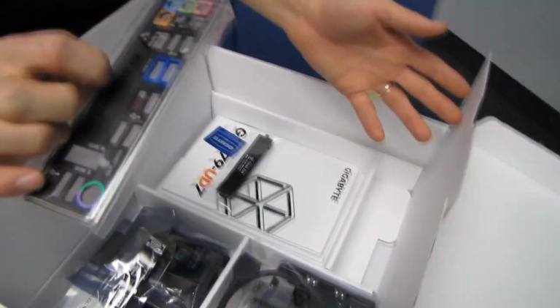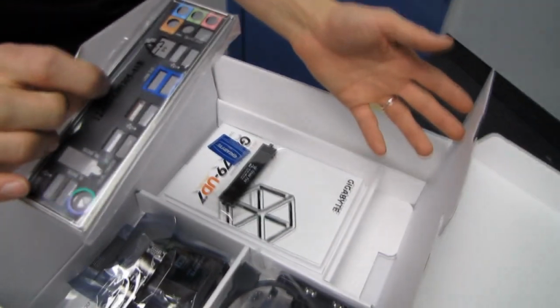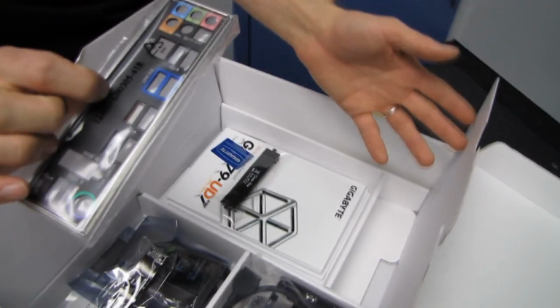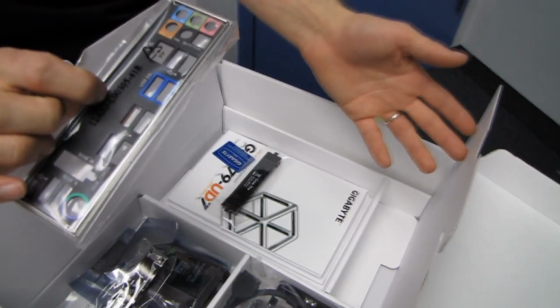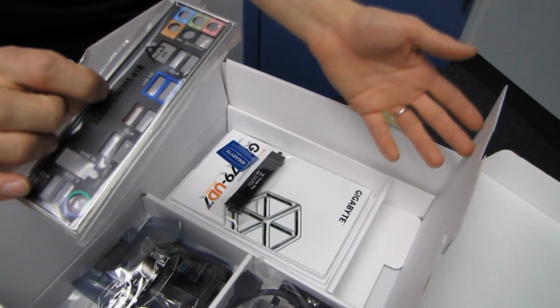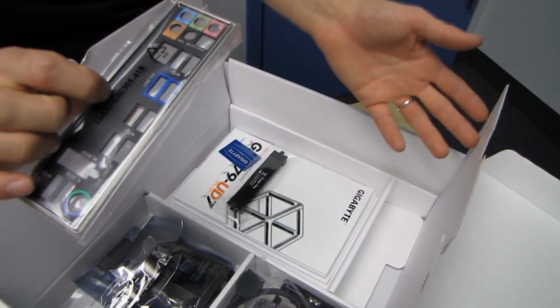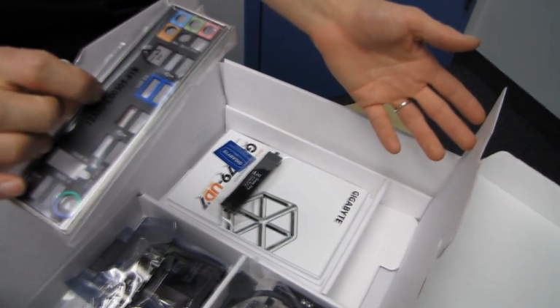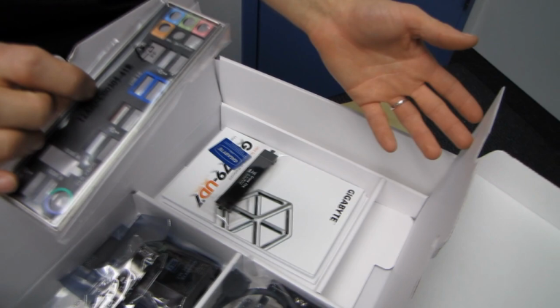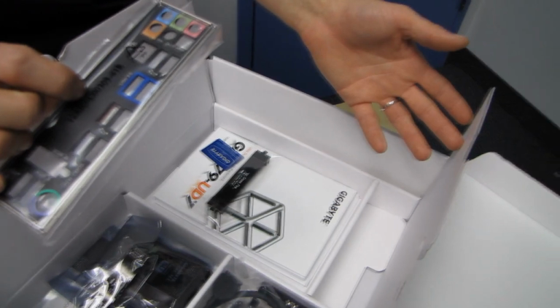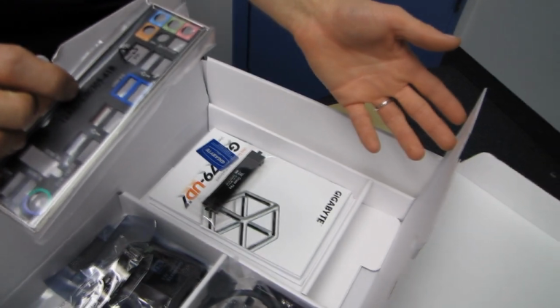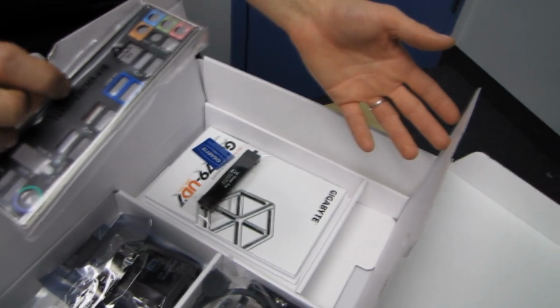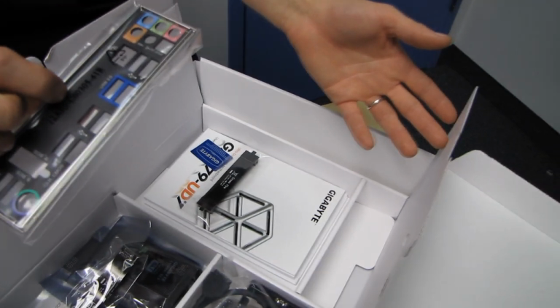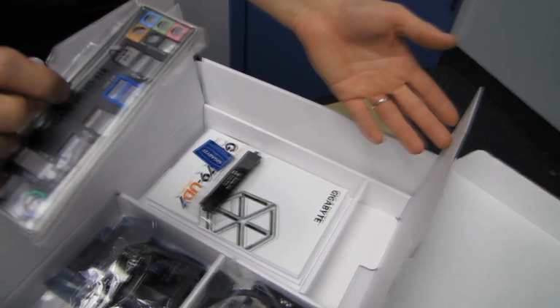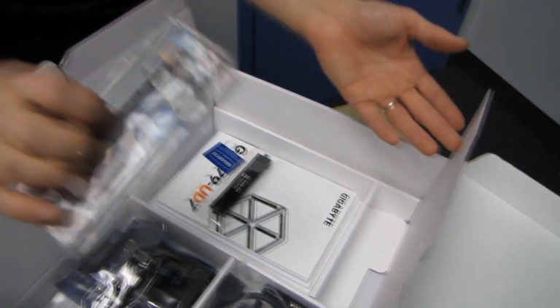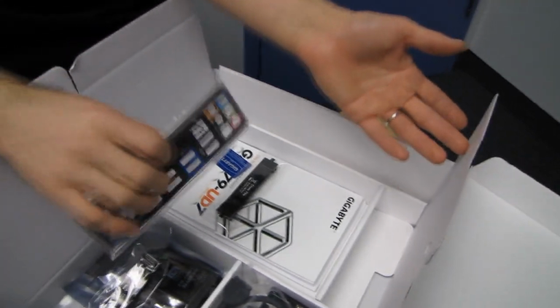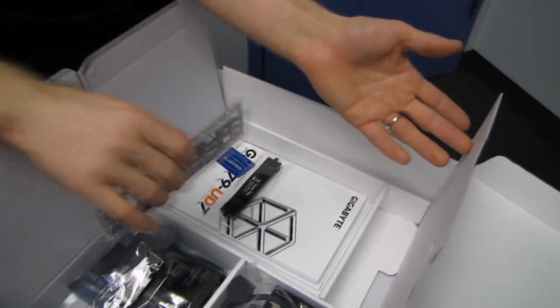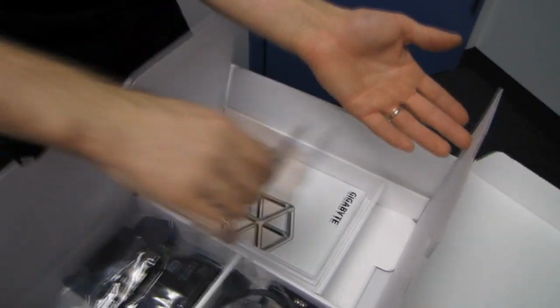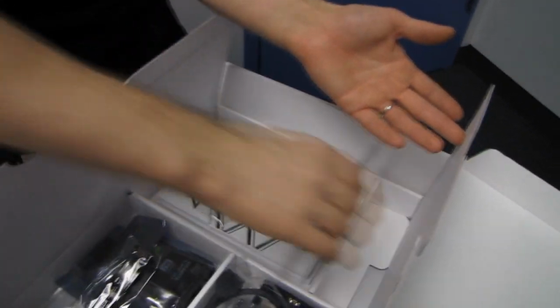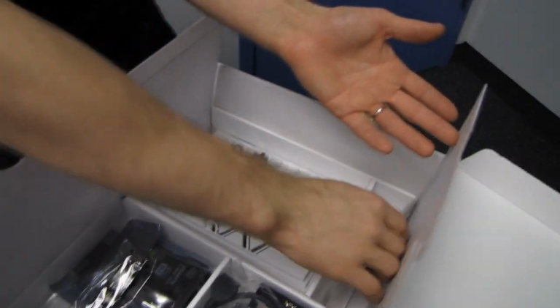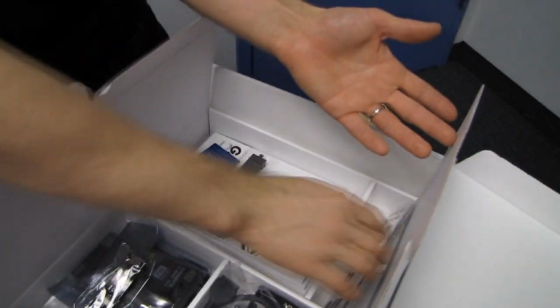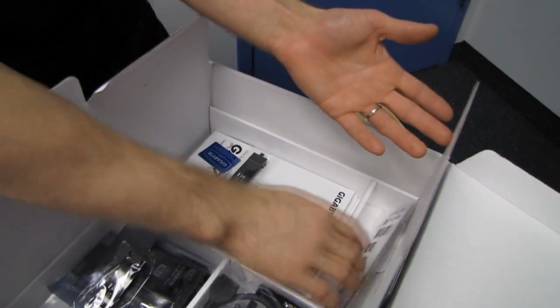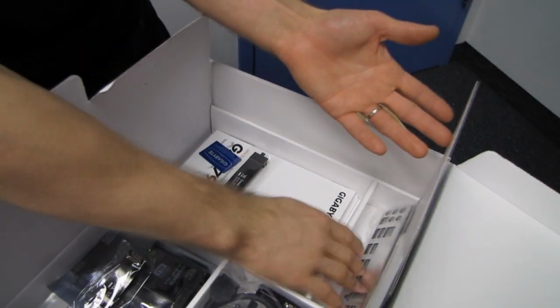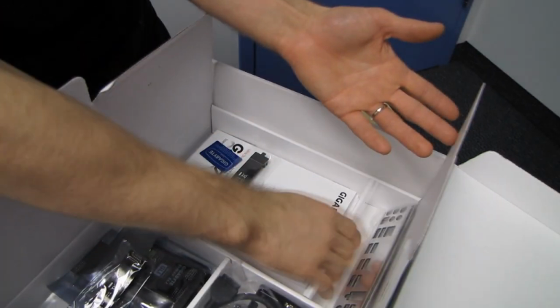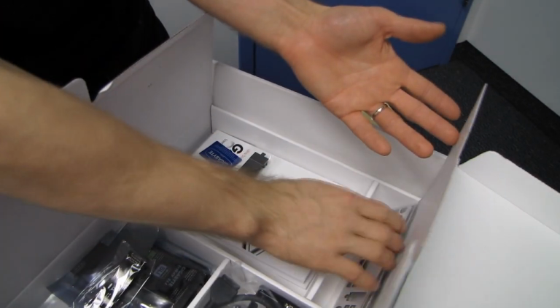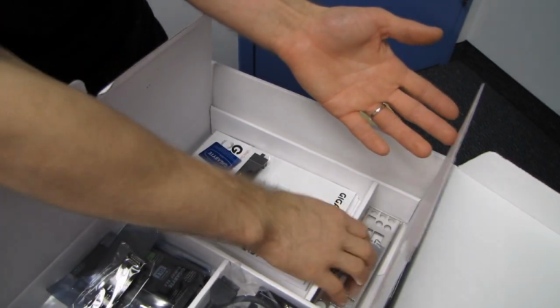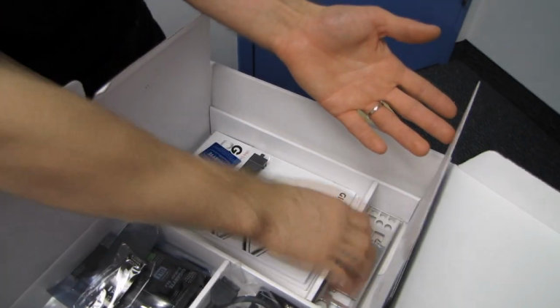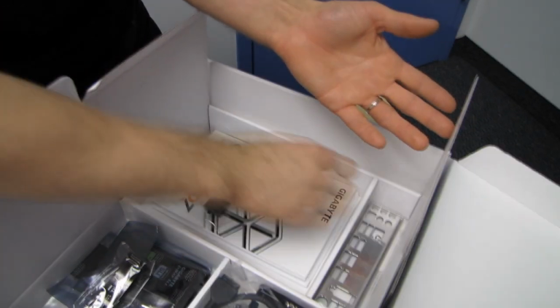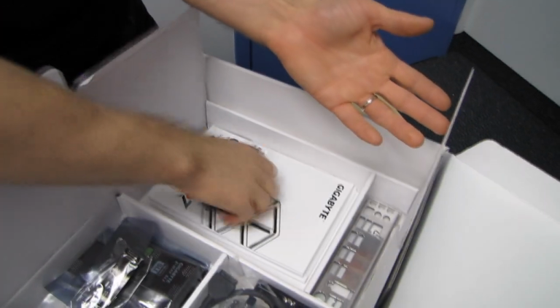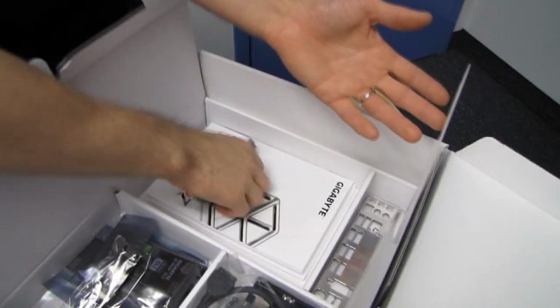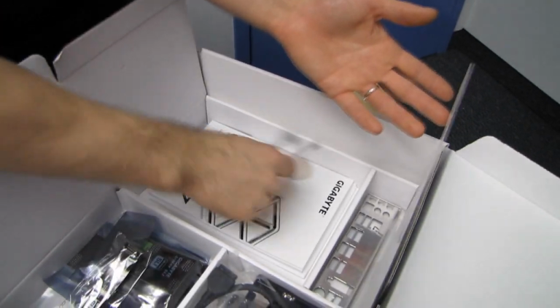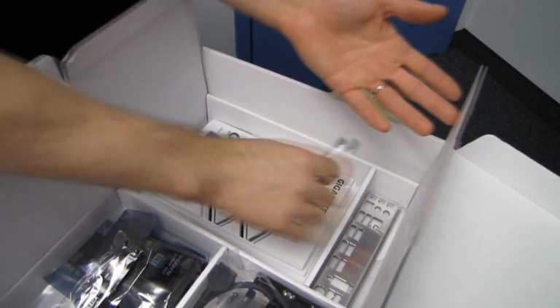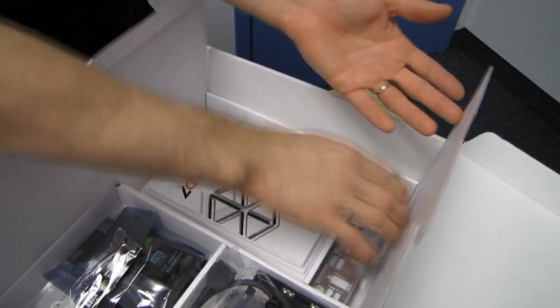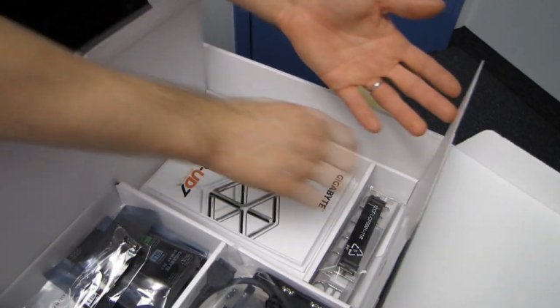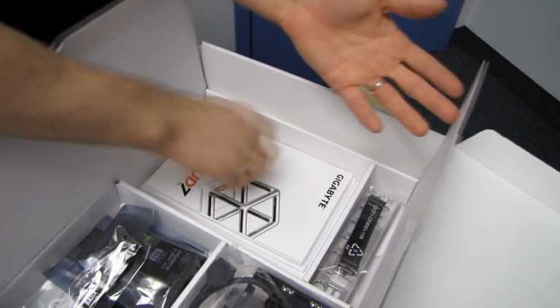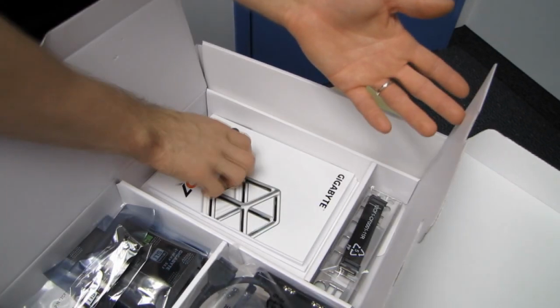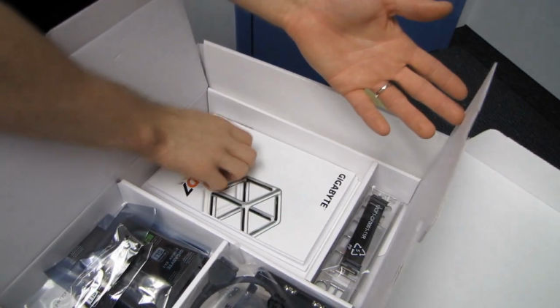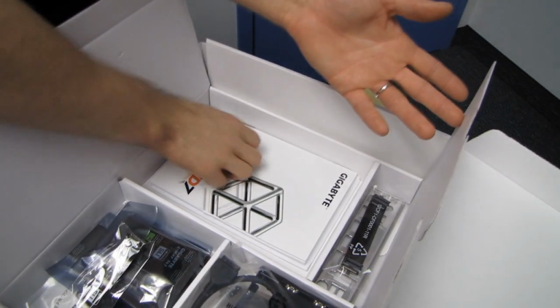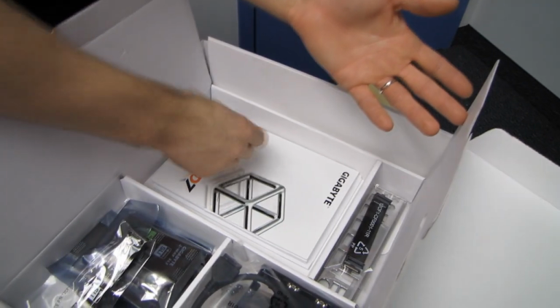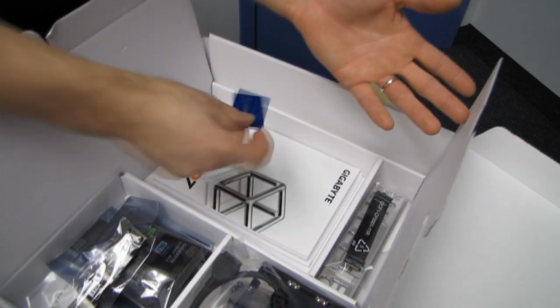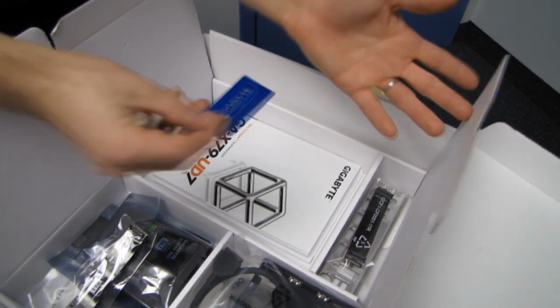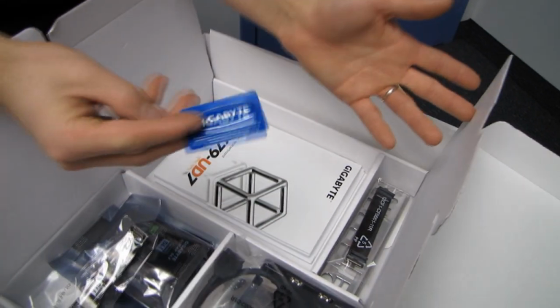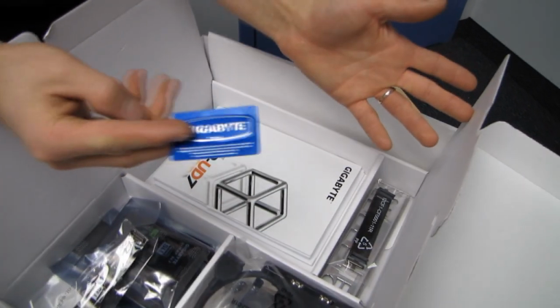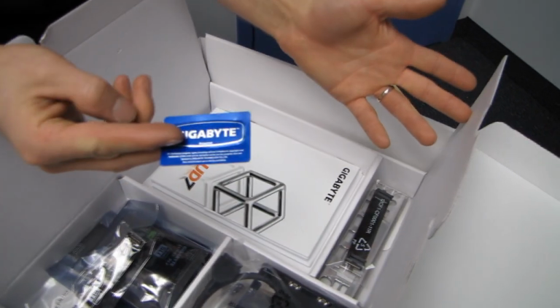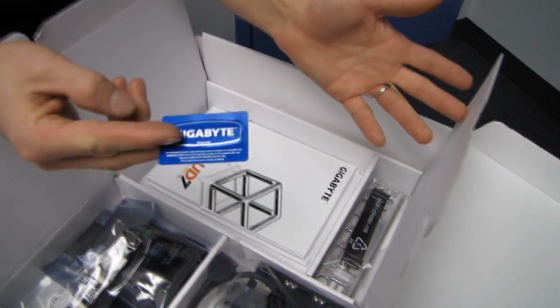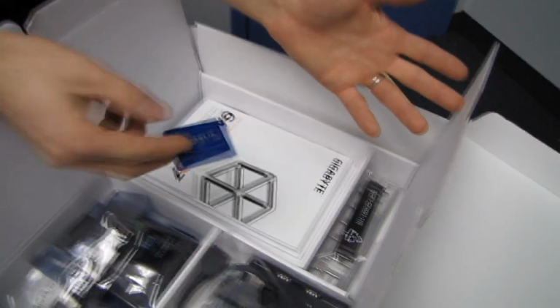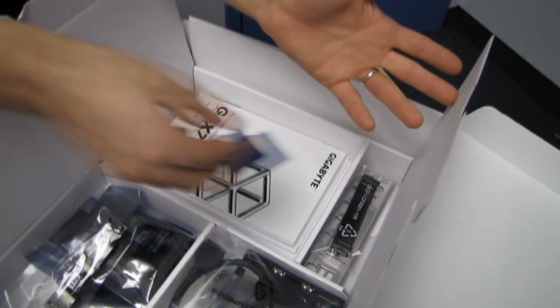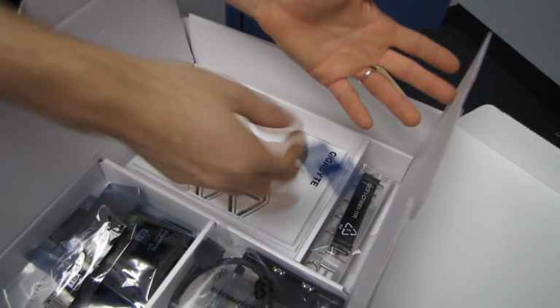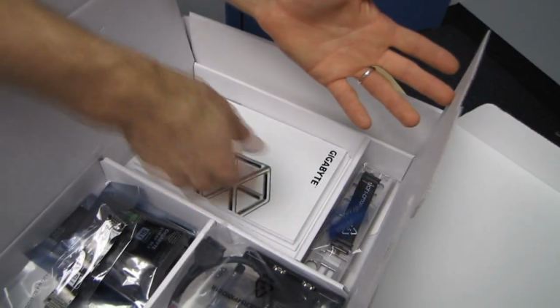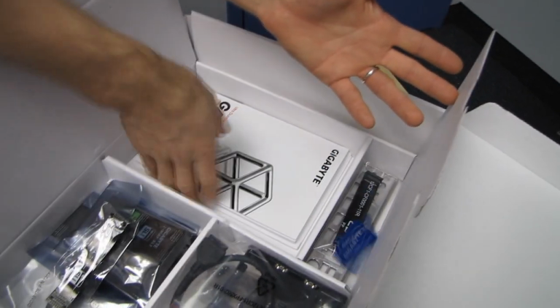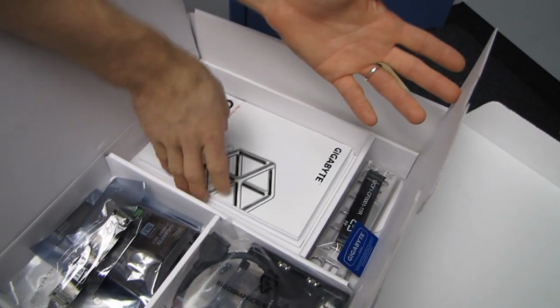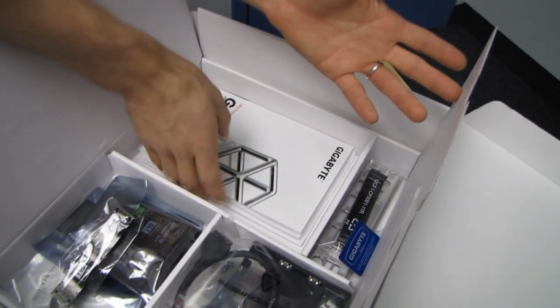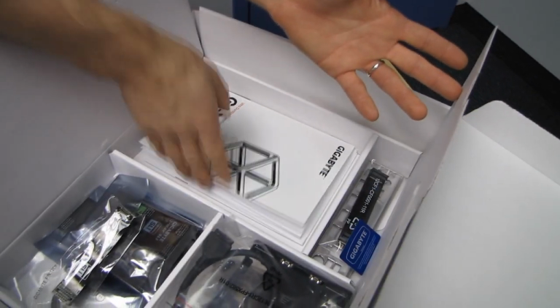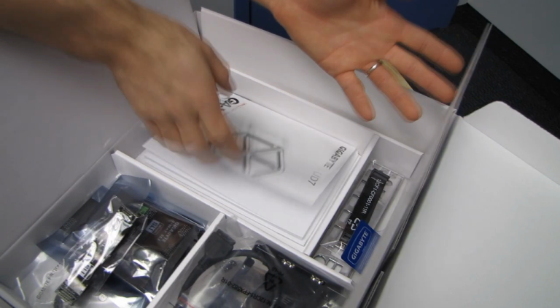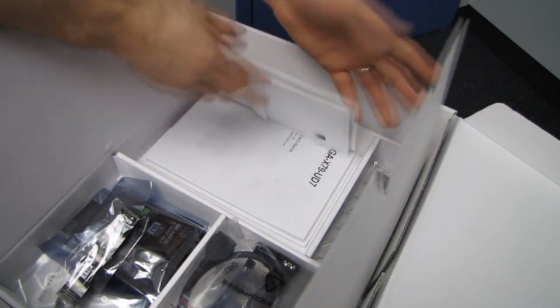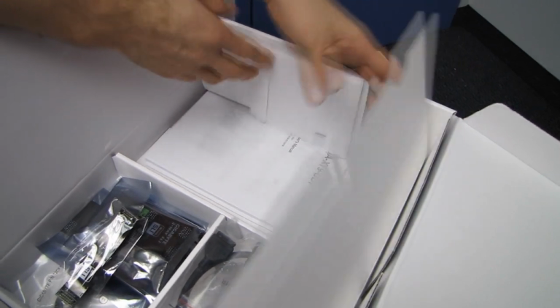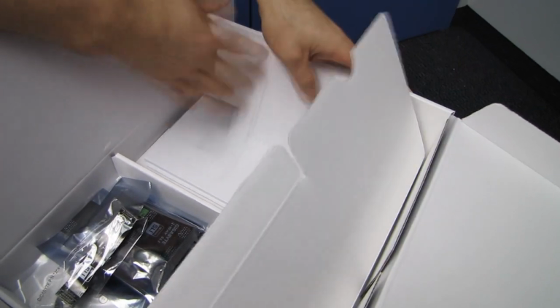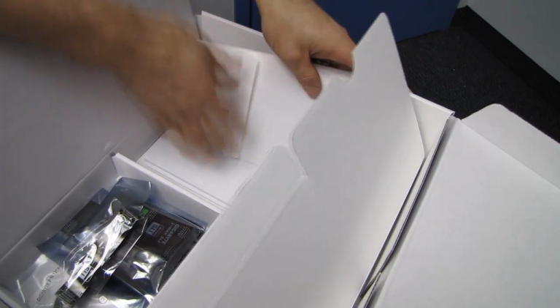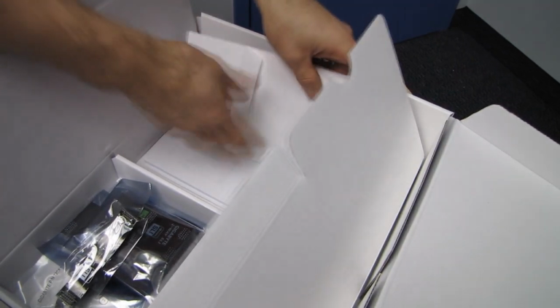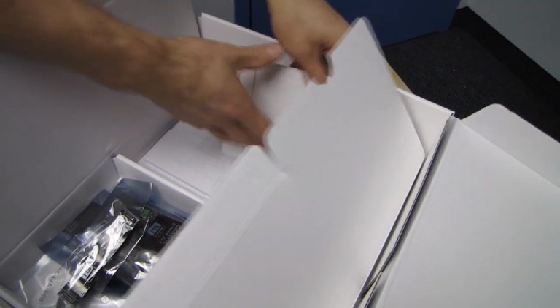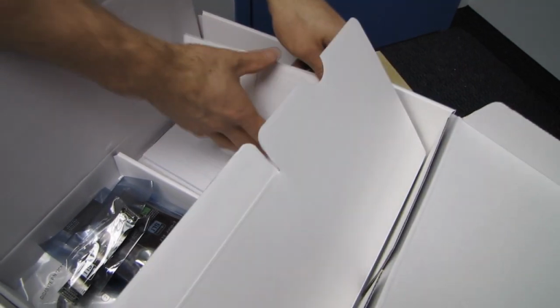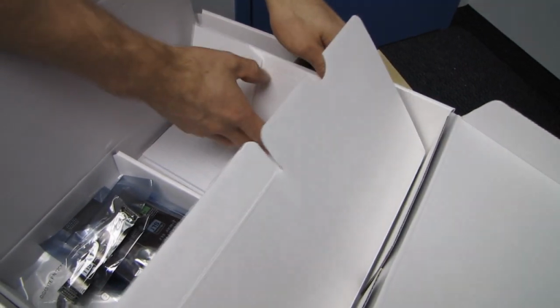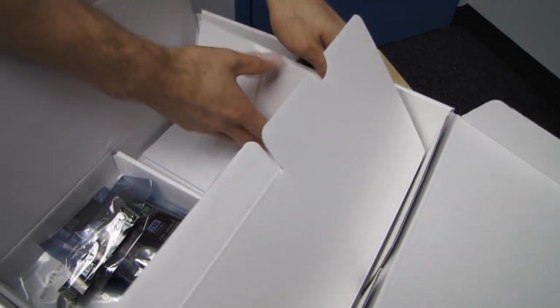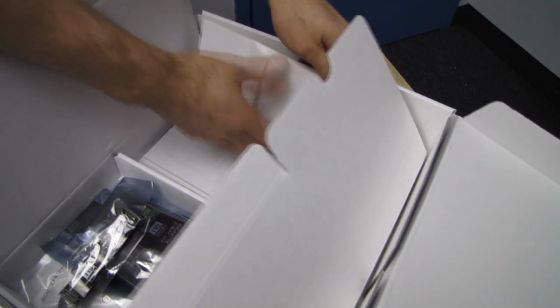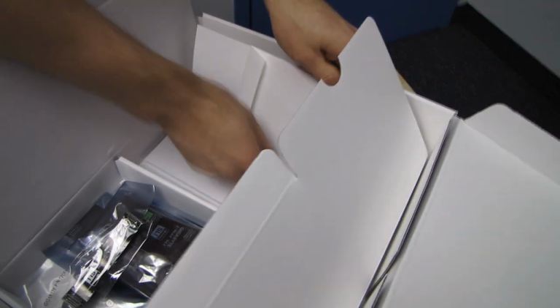Finally, we have a Gigabyte long Crossfire bridge as well as an I/O shield. Lots of accessories — color-coded for your satisfaction and happiness — as well as a Gigabyte sticker and a Gigabyte manual.